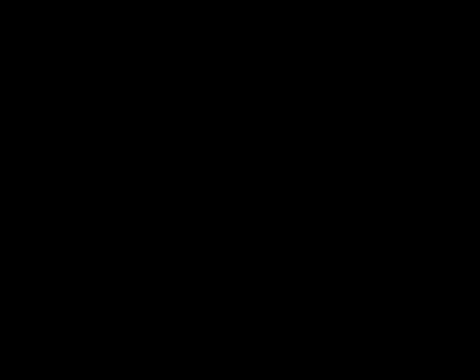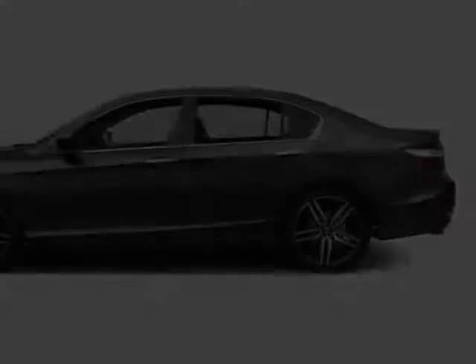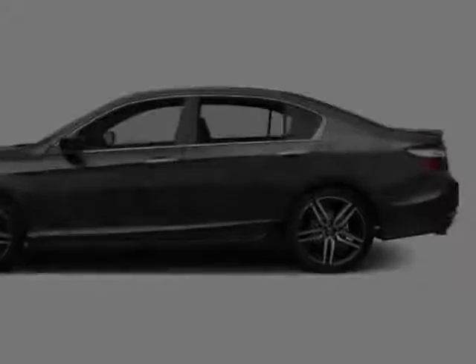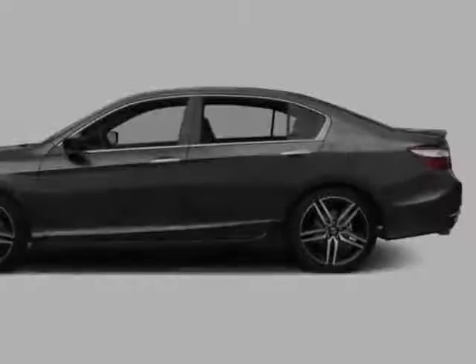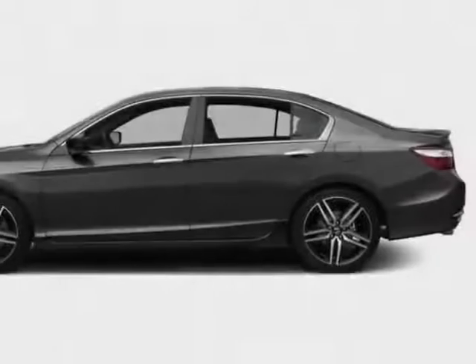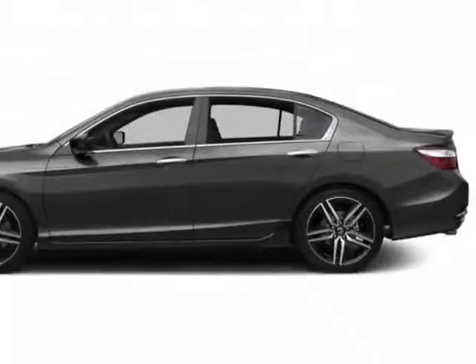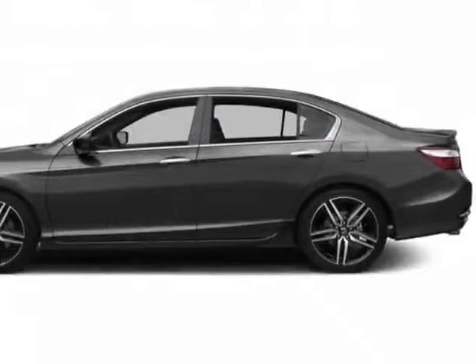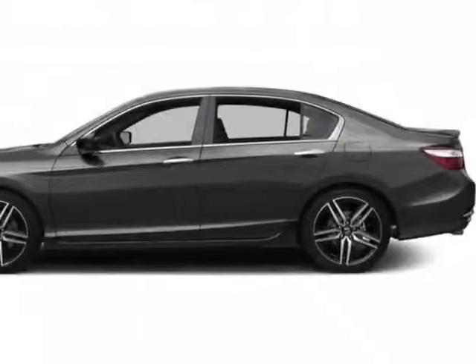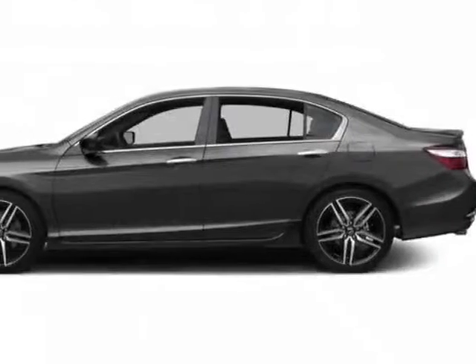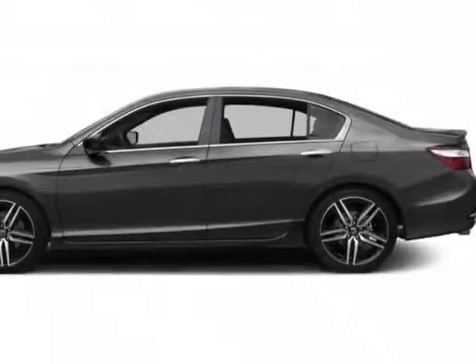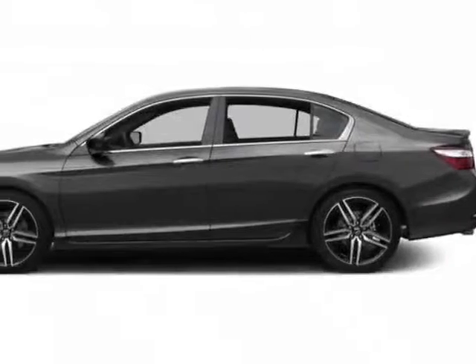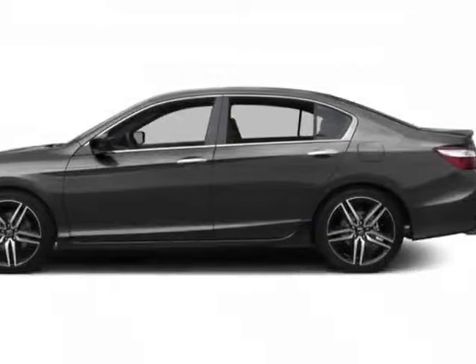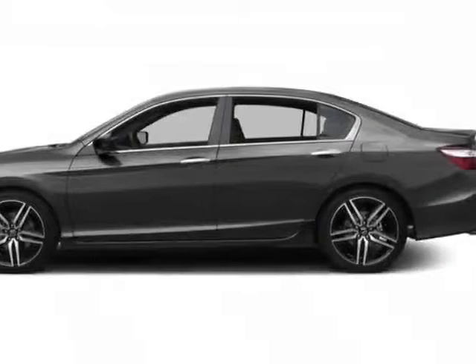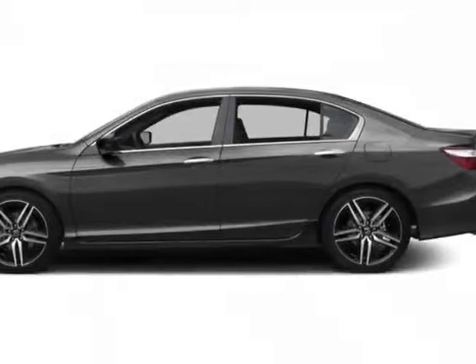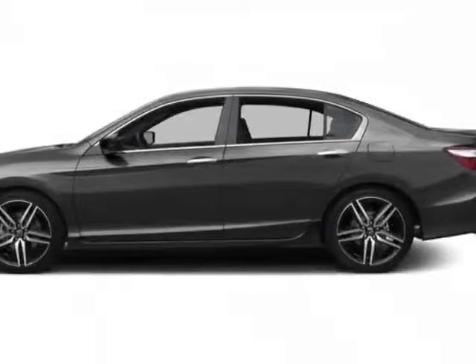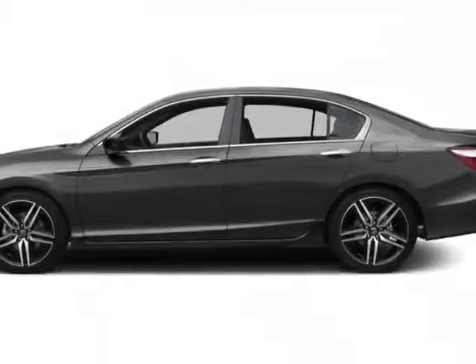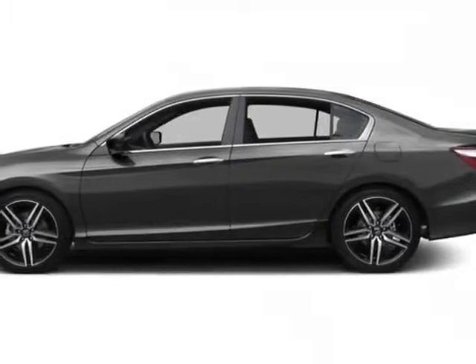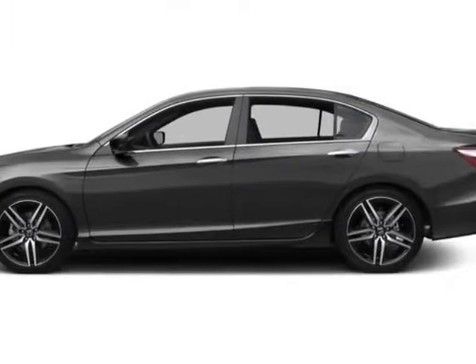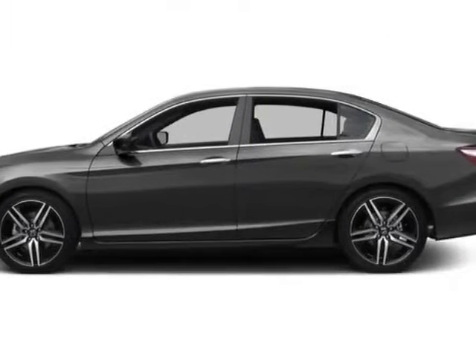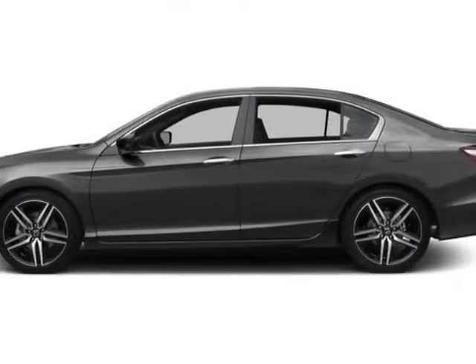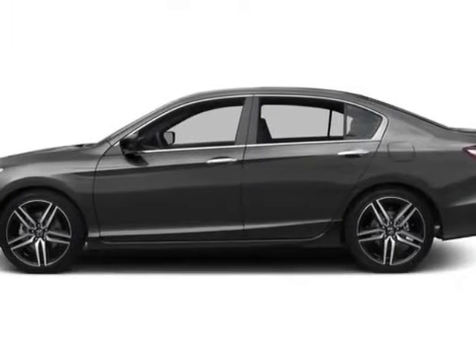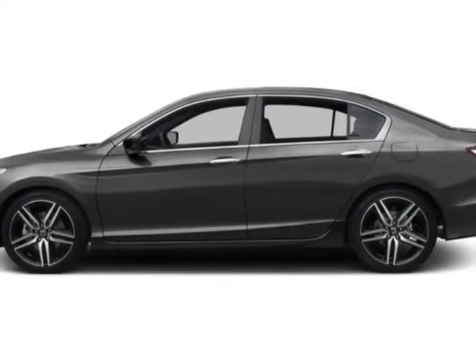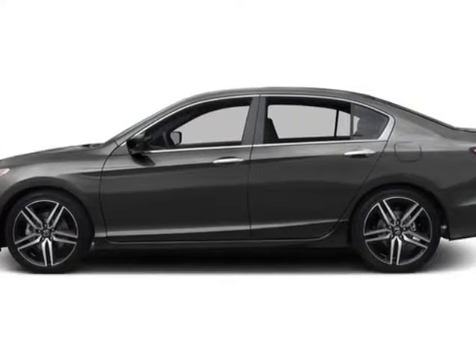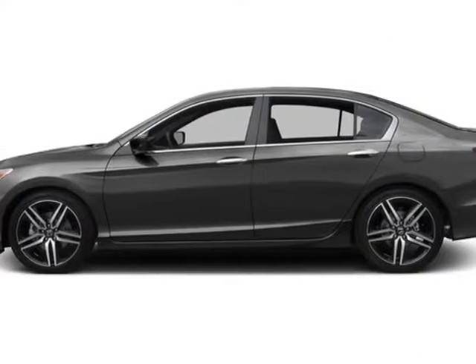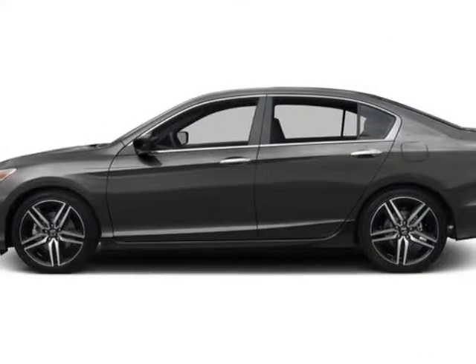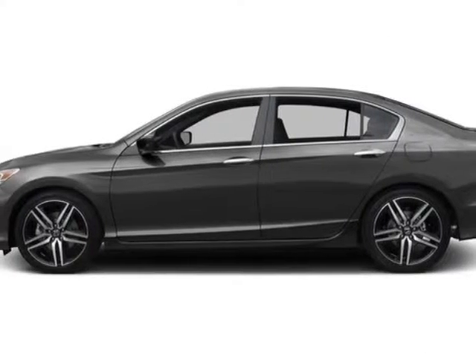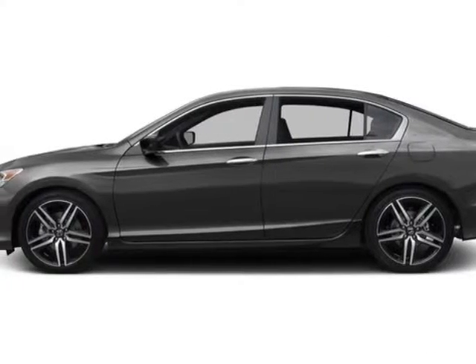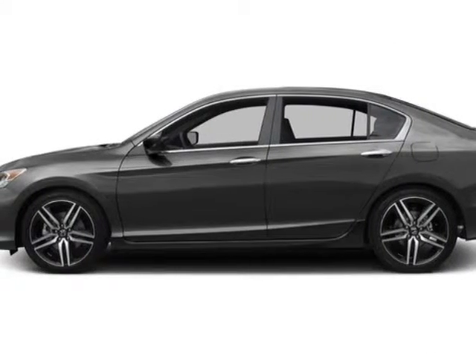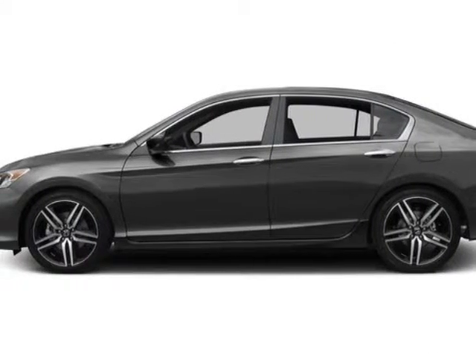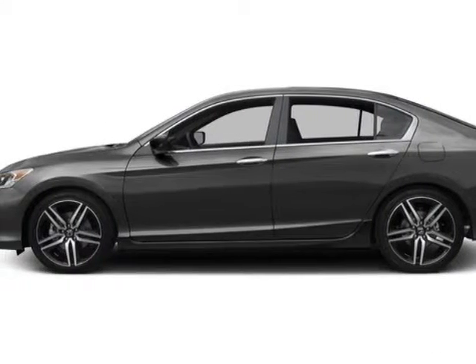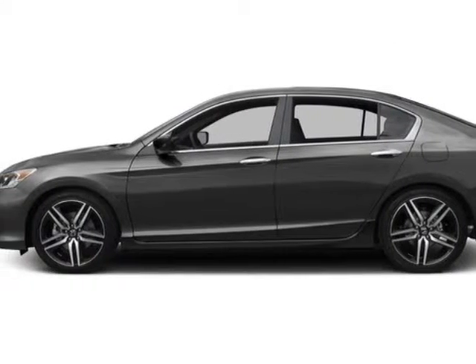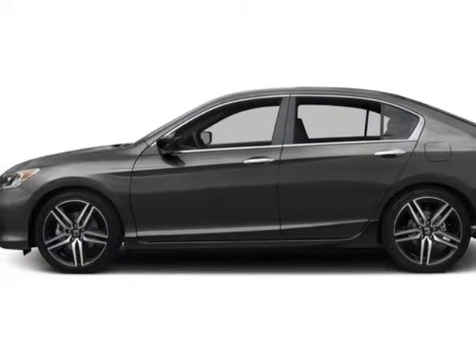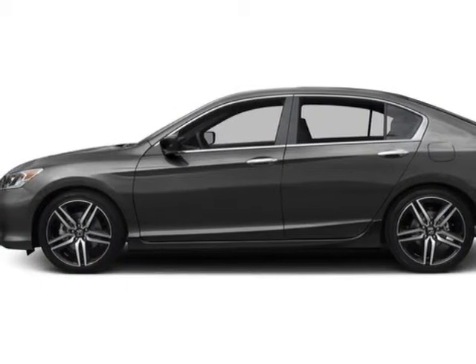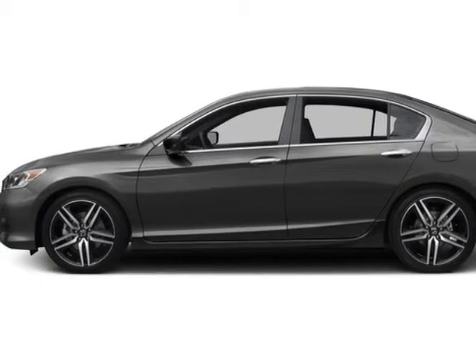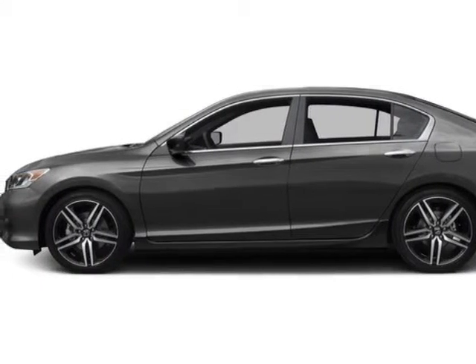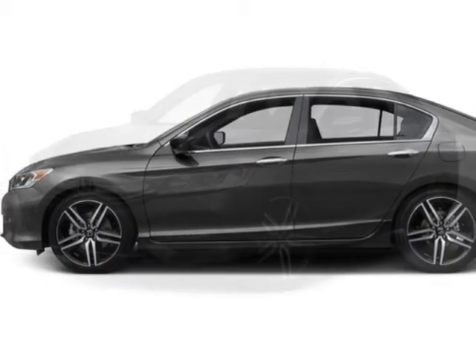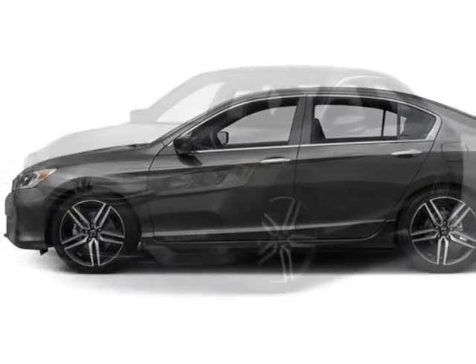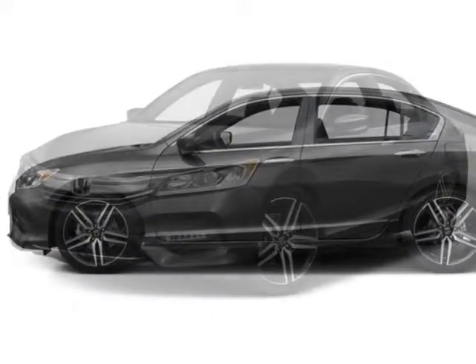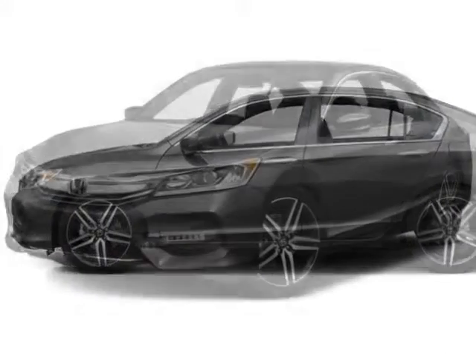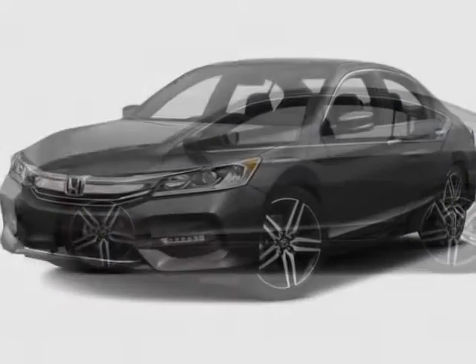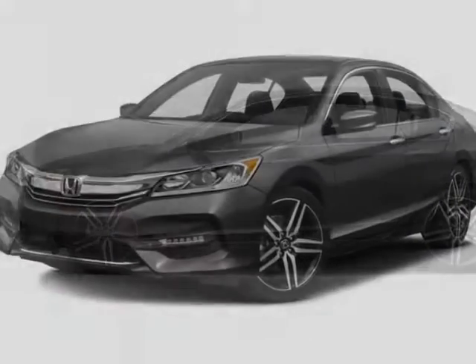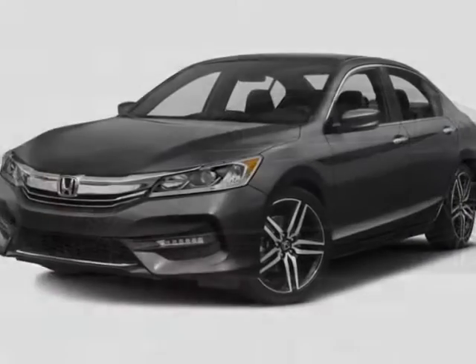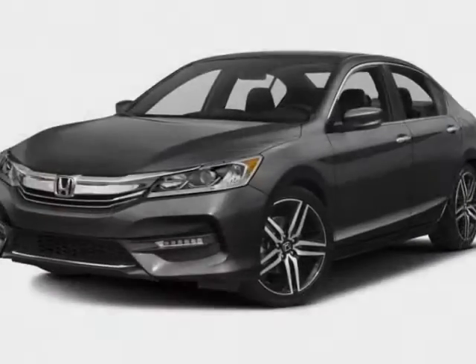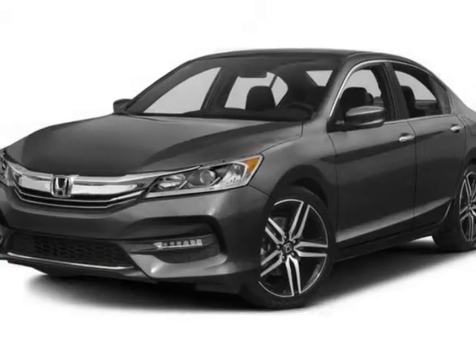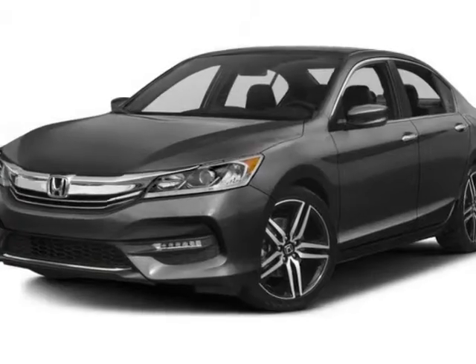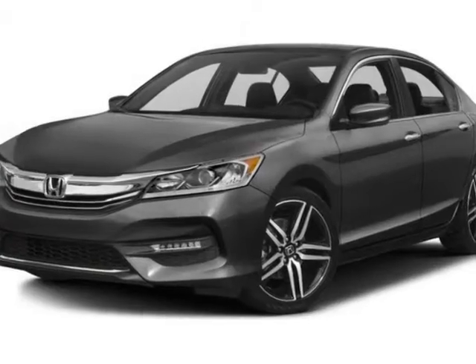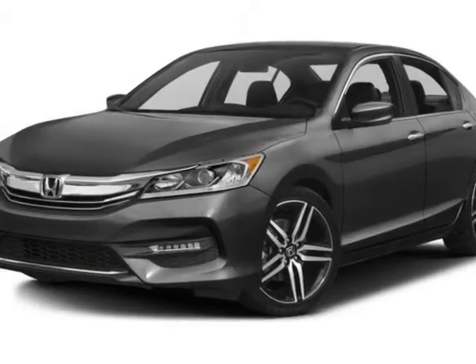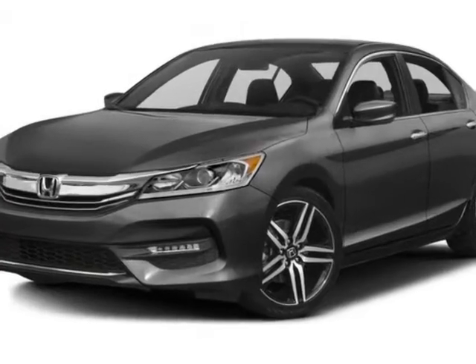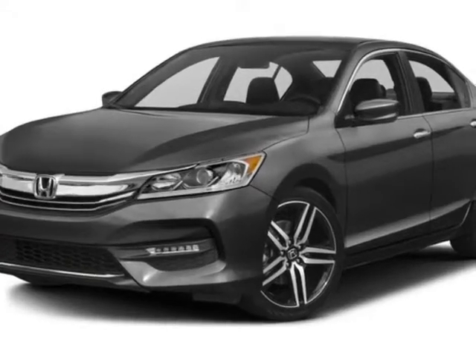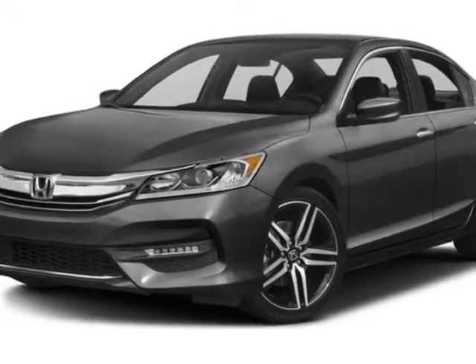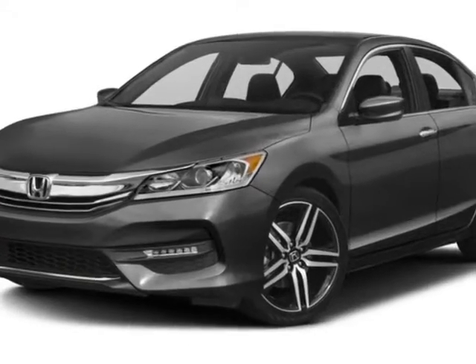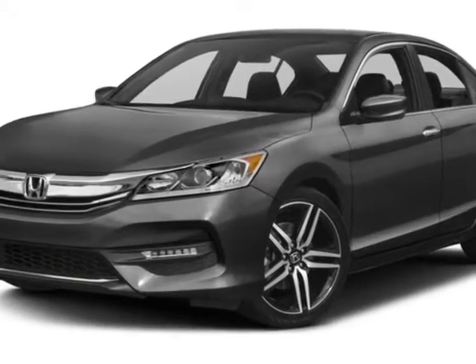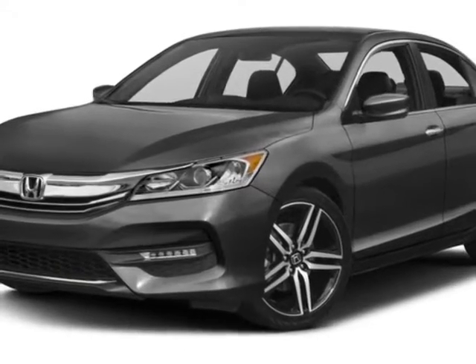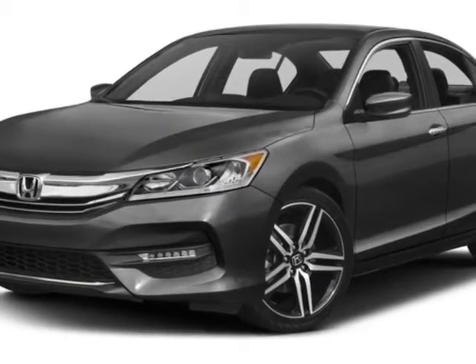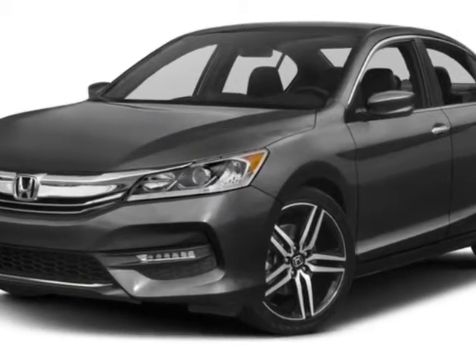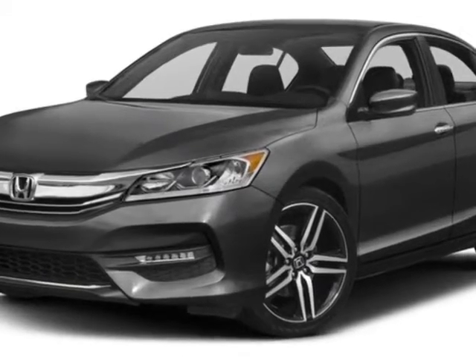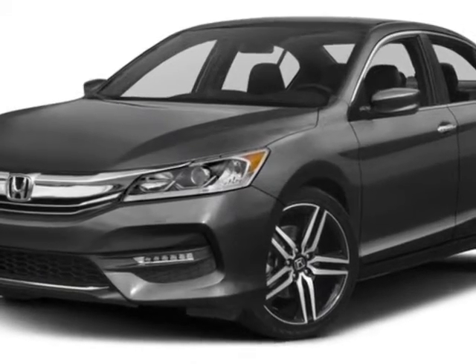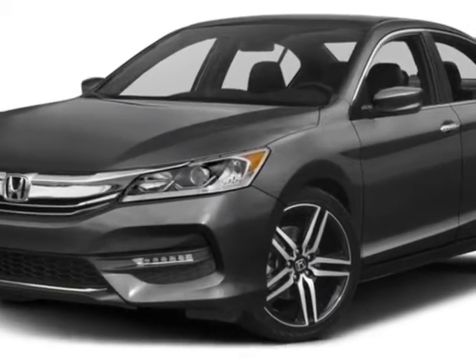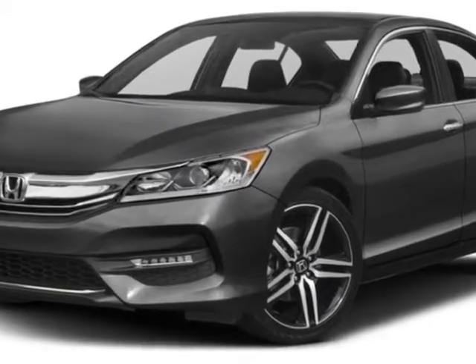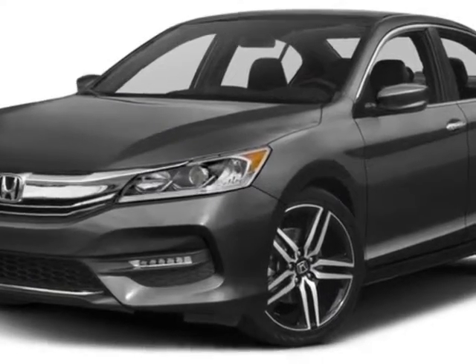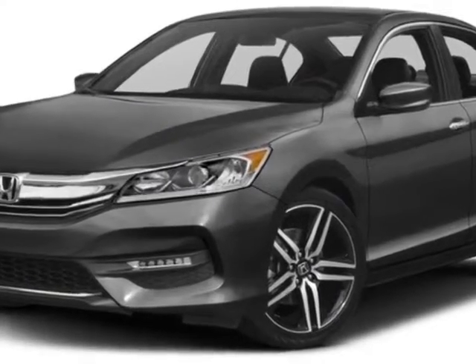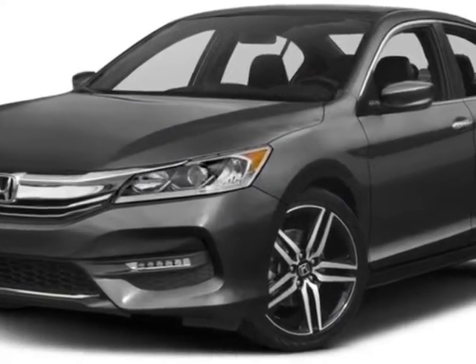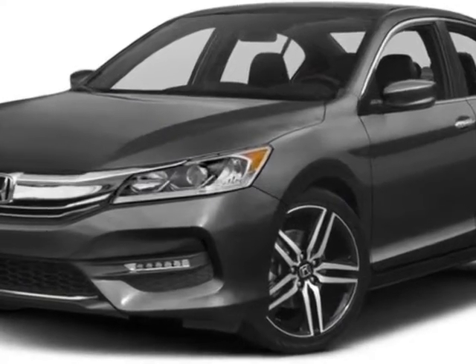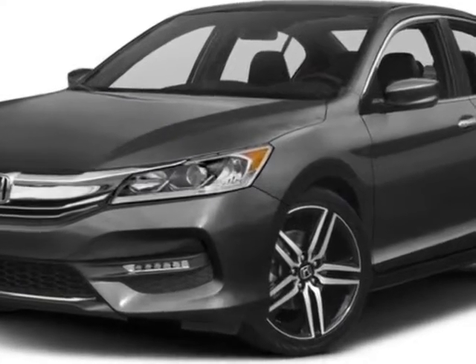Check out this new 2016 Honda Accord sedan. For your protection, this vehicle has a full factory warranty.